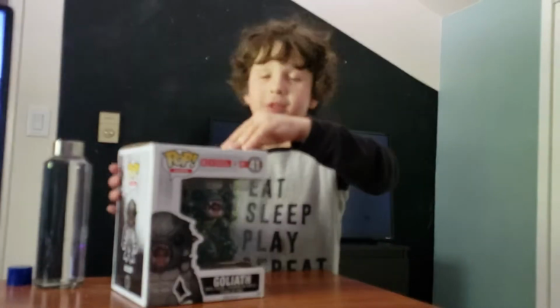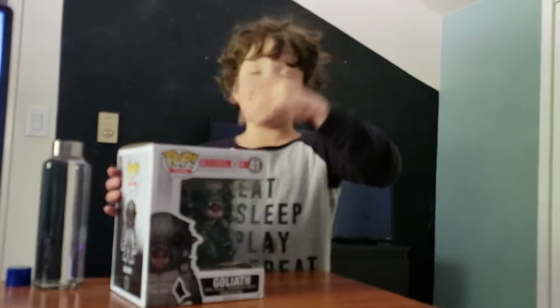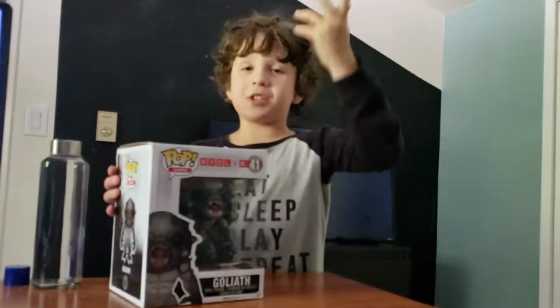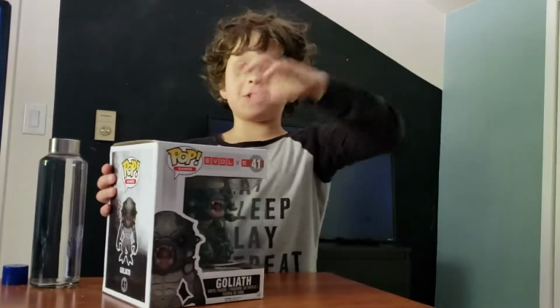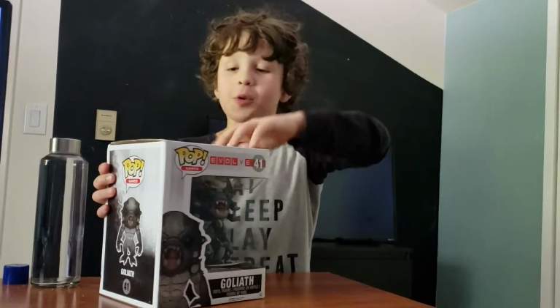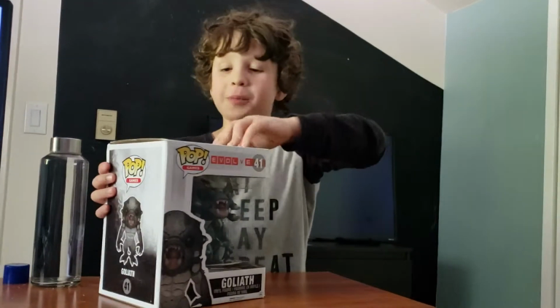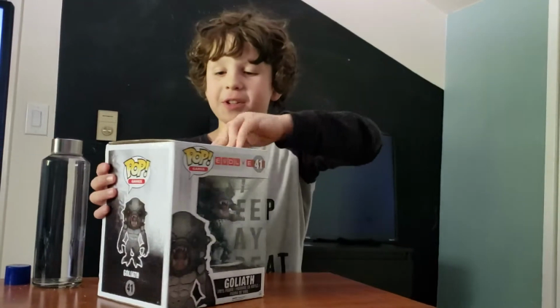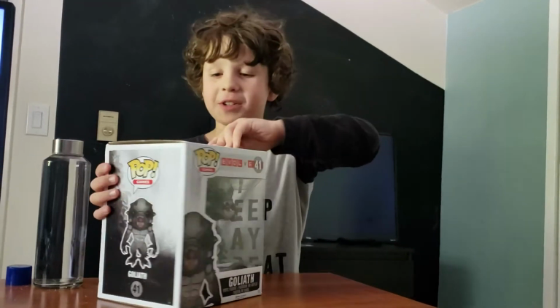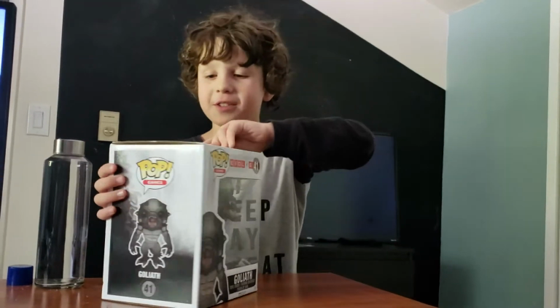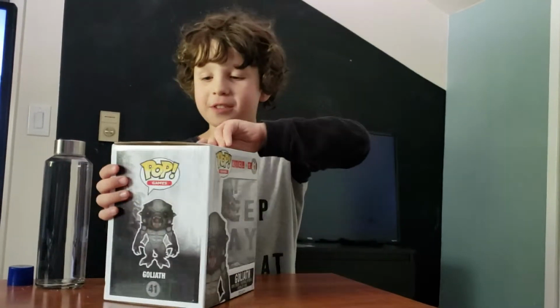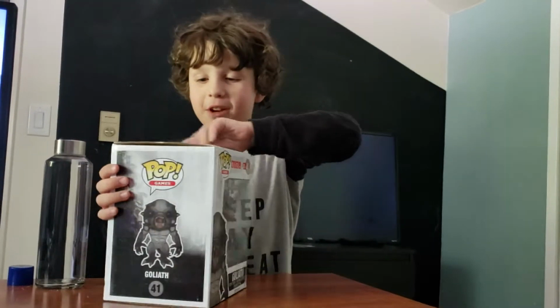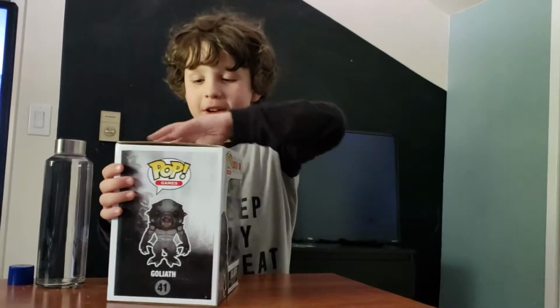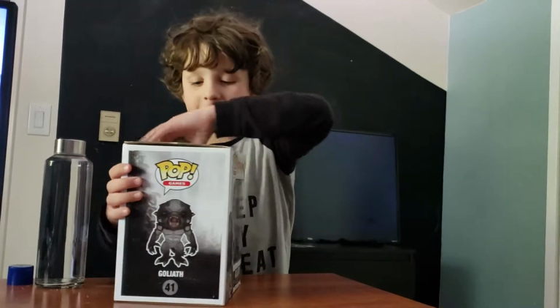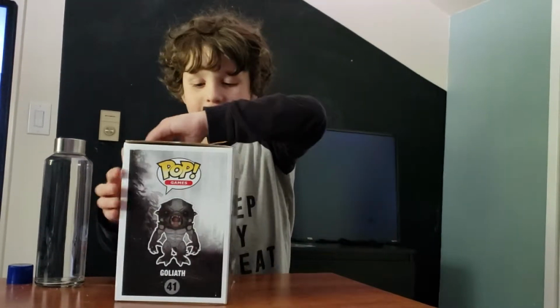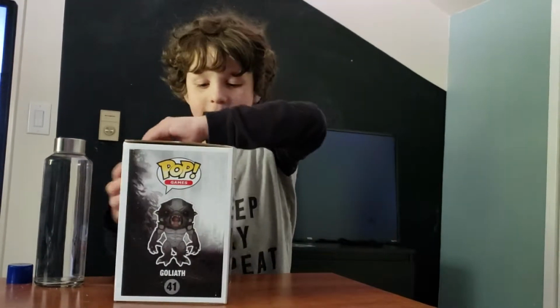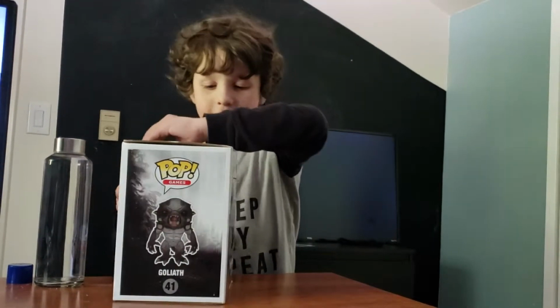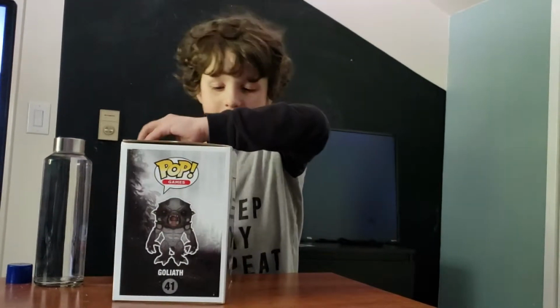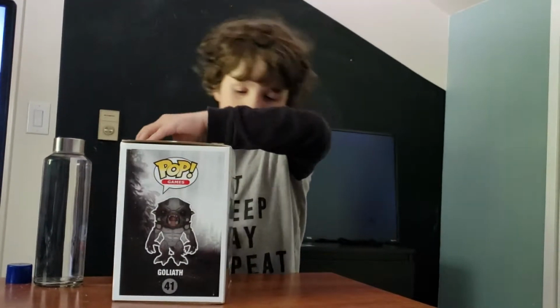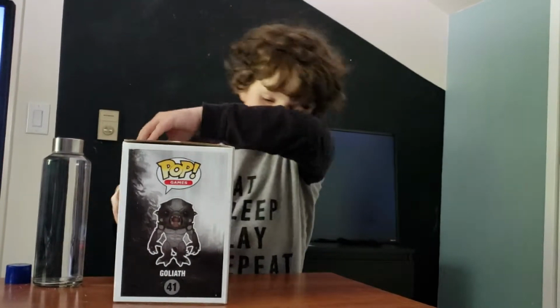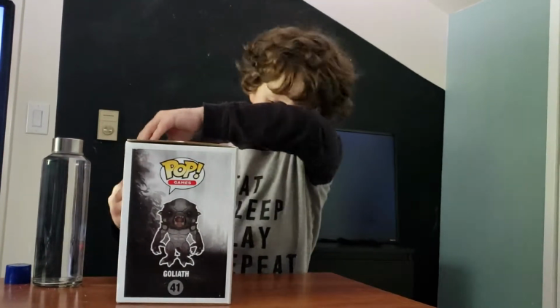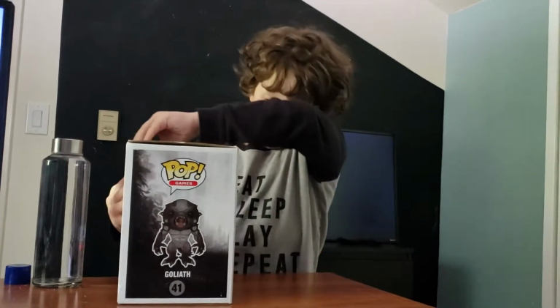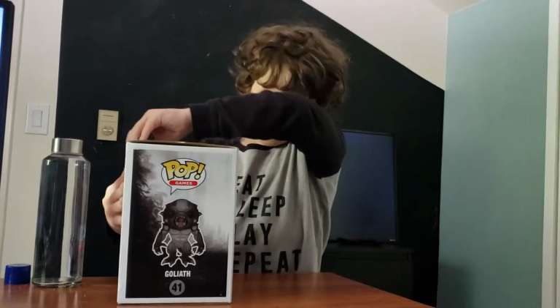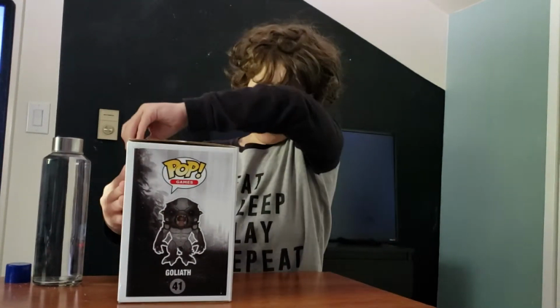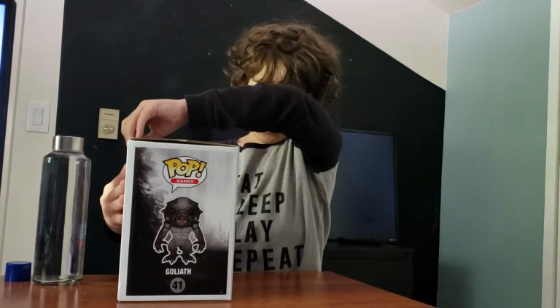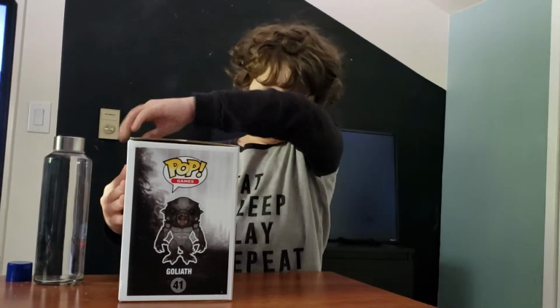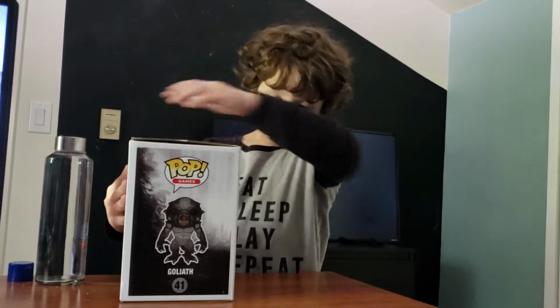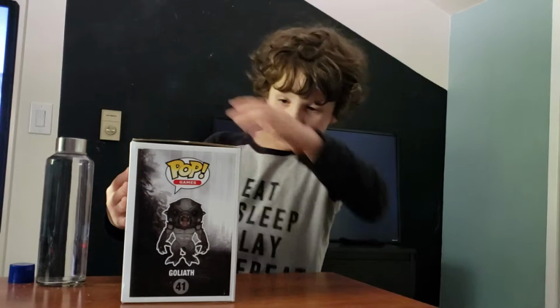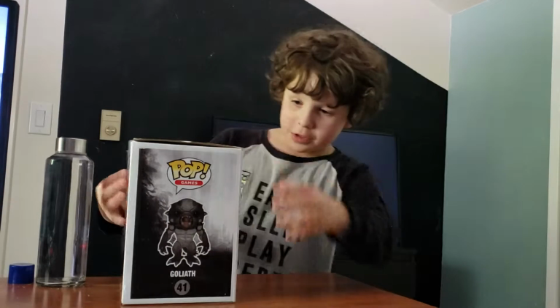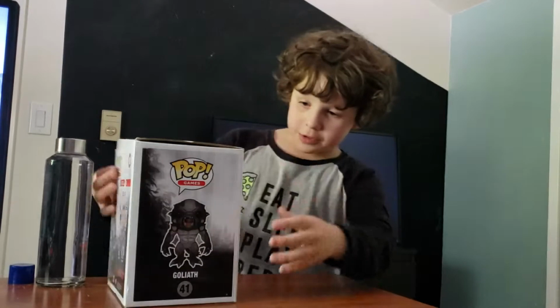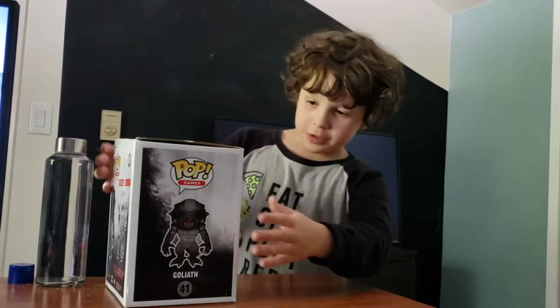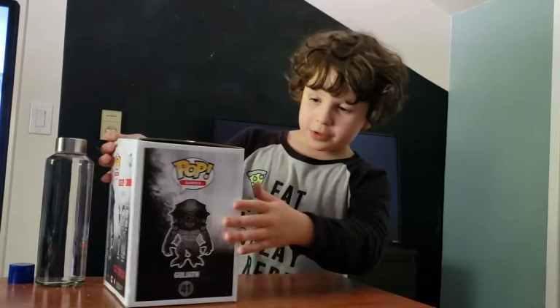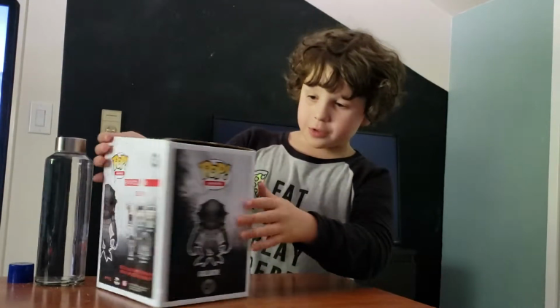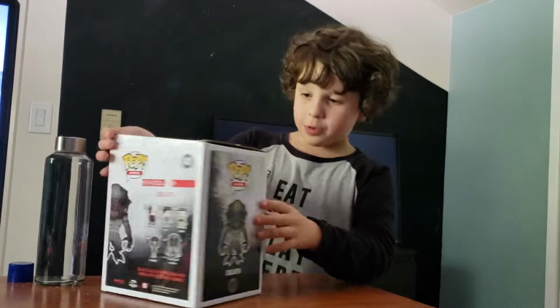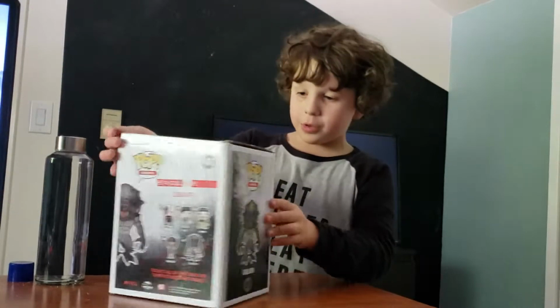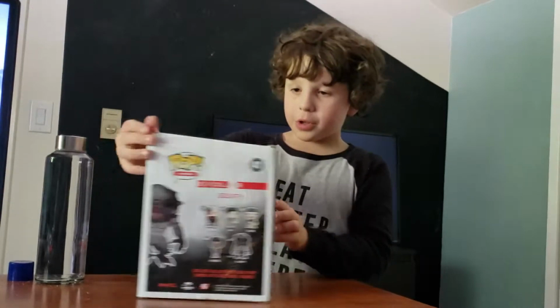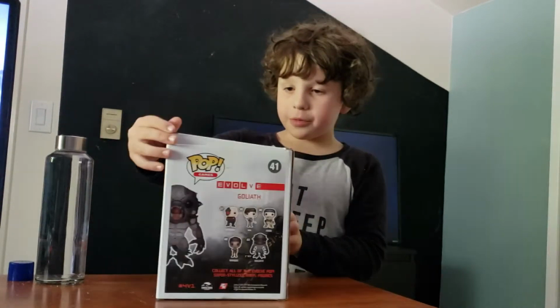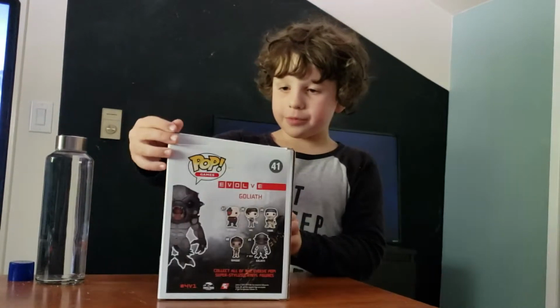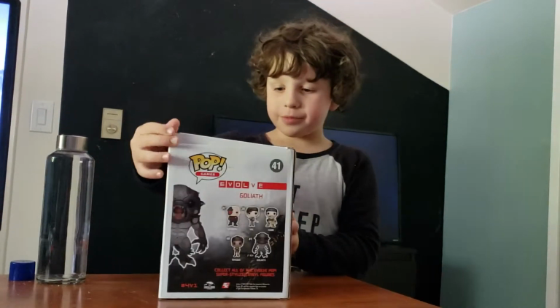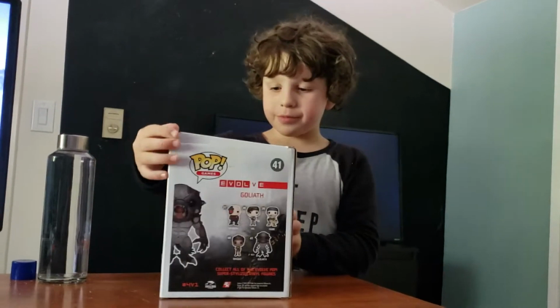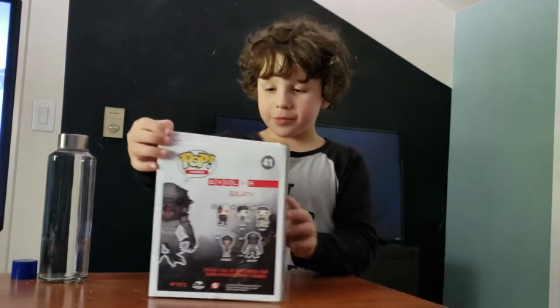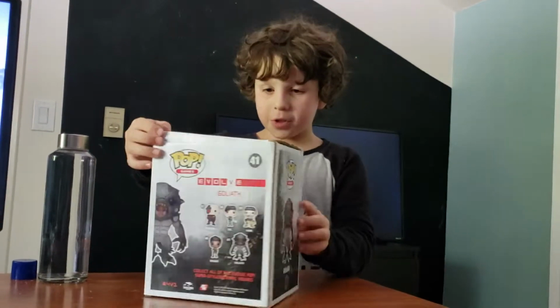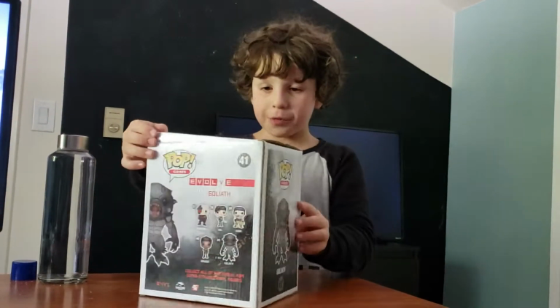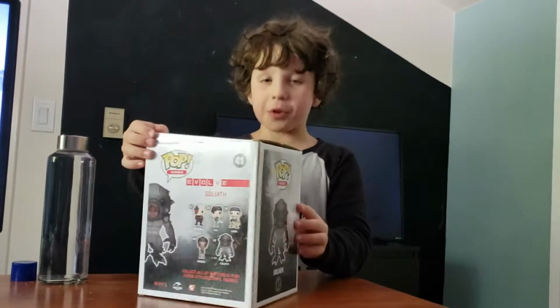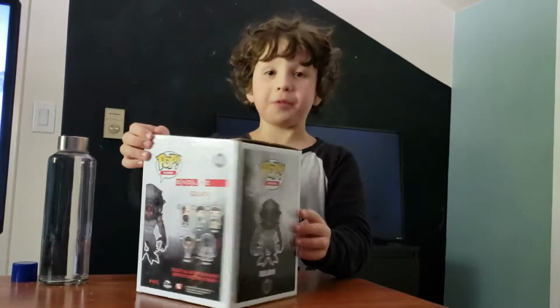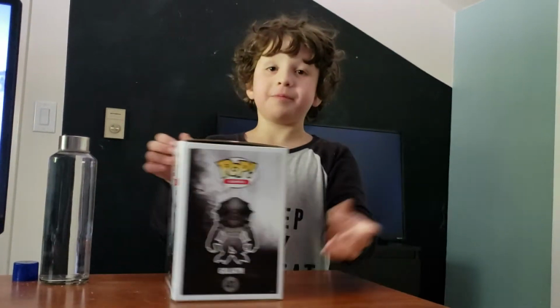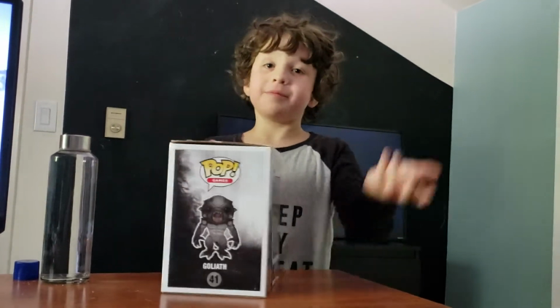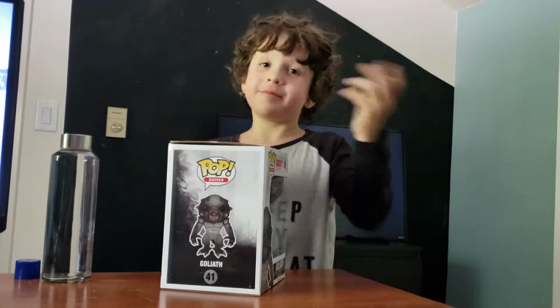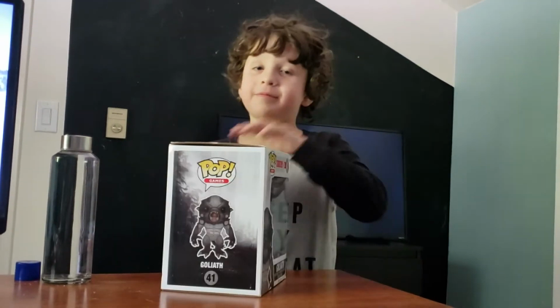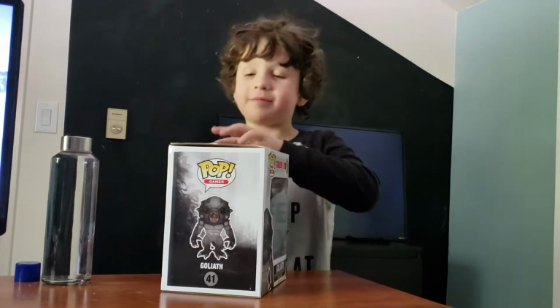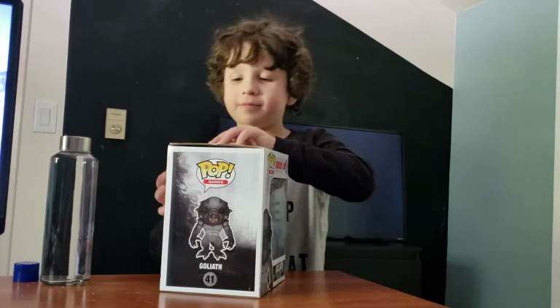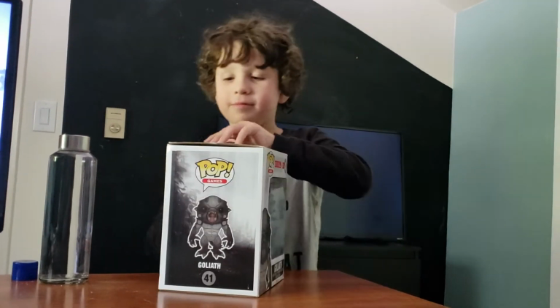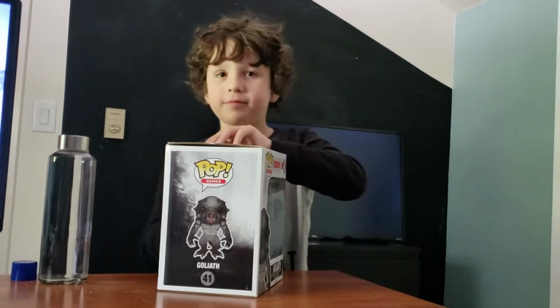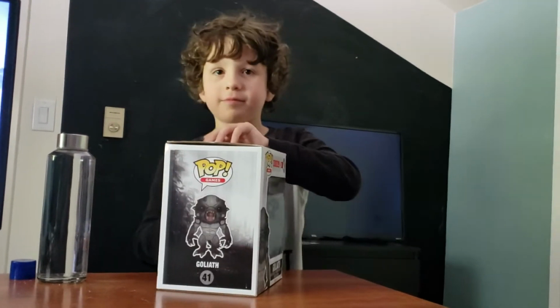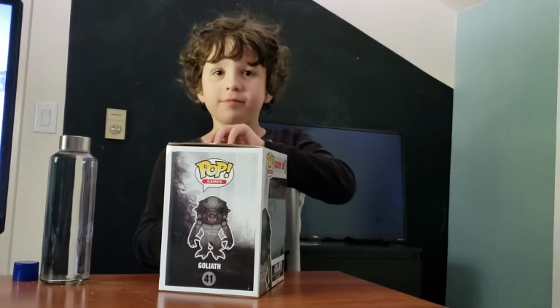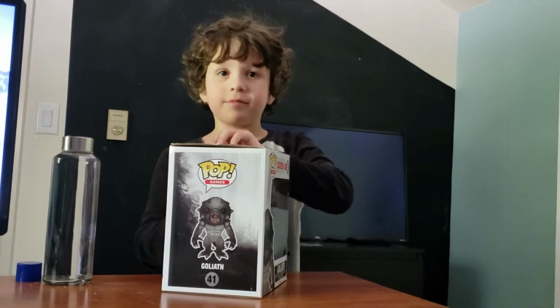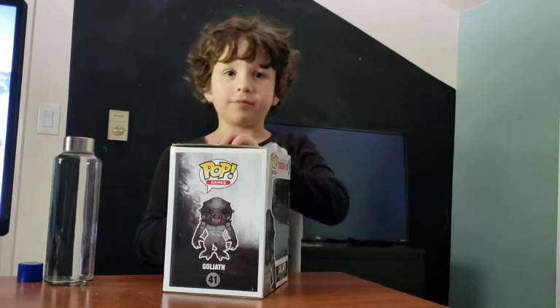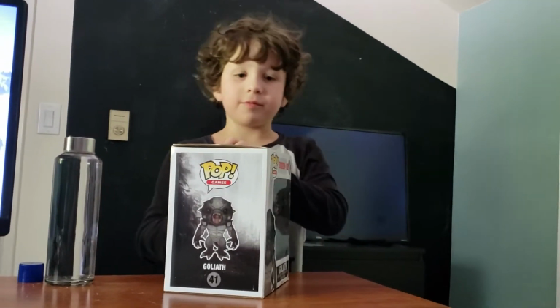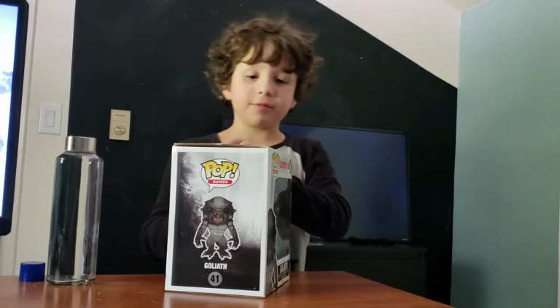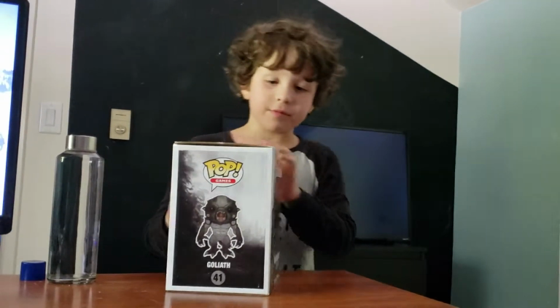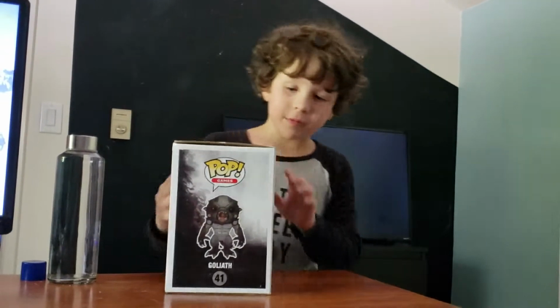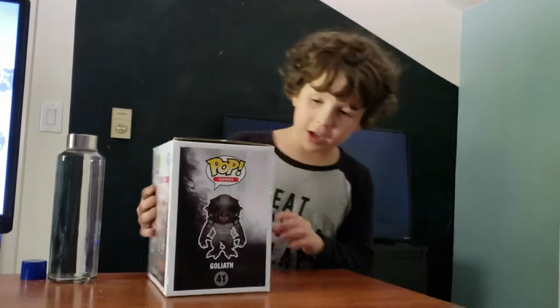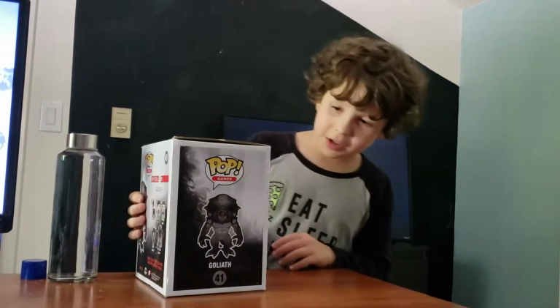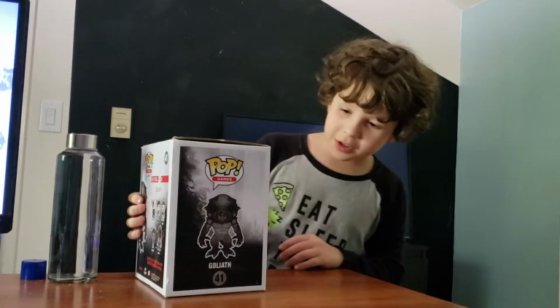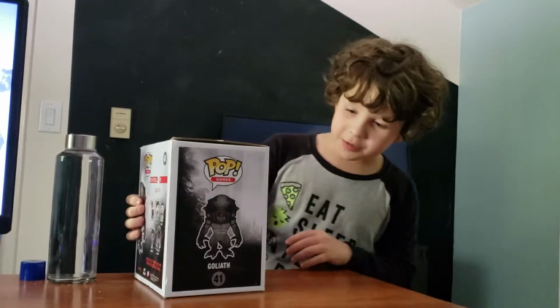Let's just open these. So far it's cool though, so far. What do you think of the packaging? Yeah, it's good.